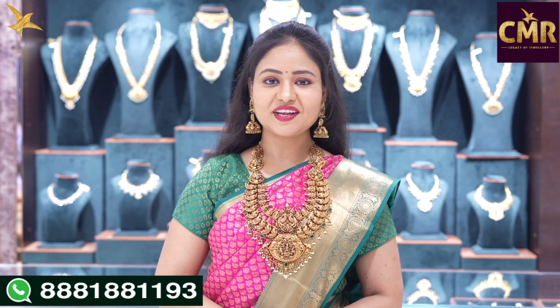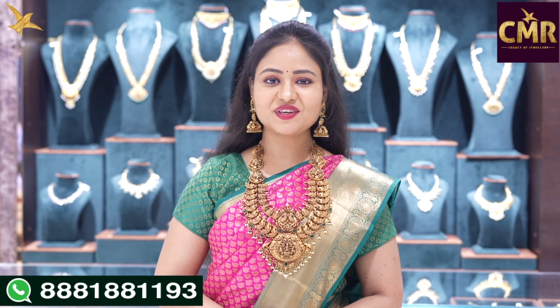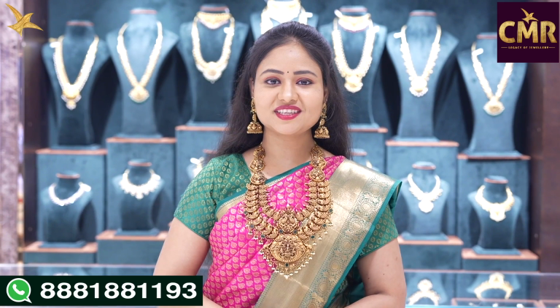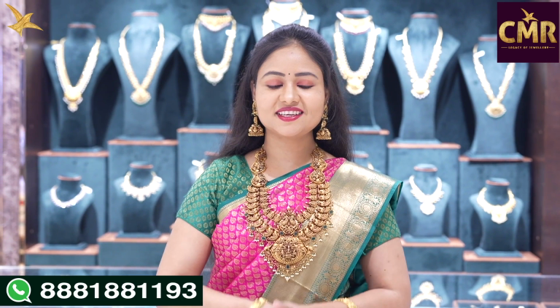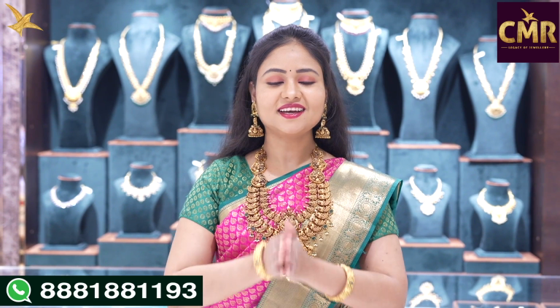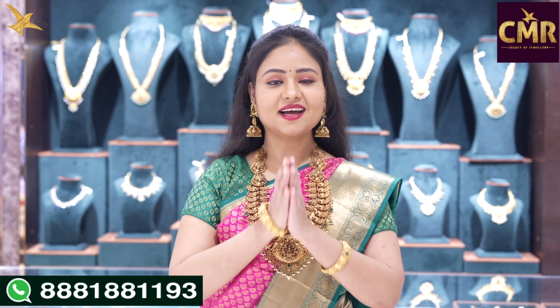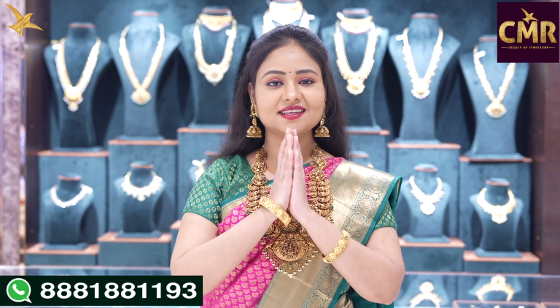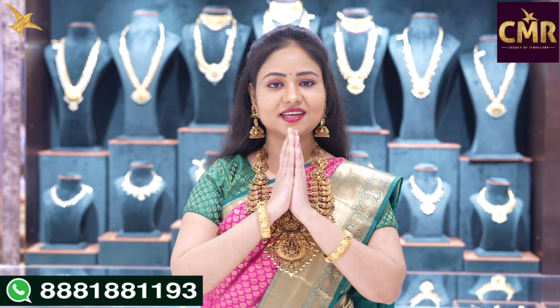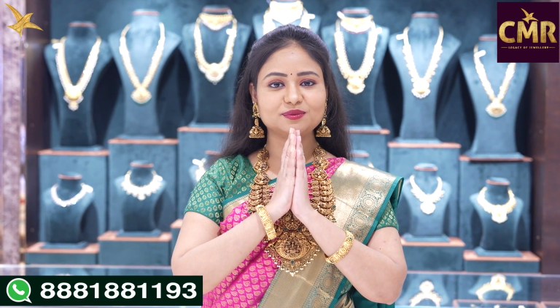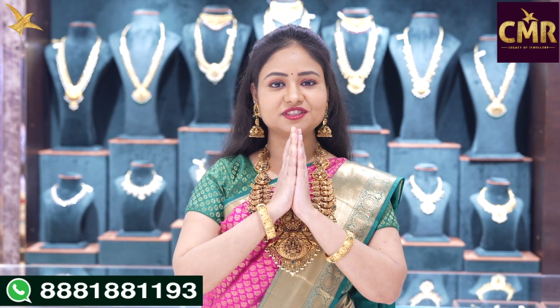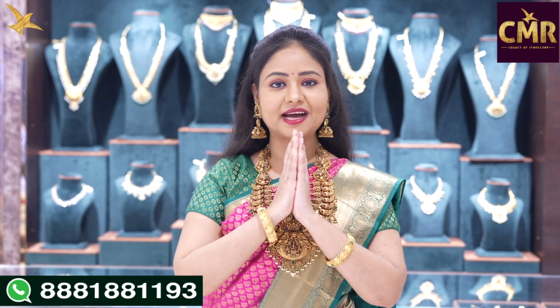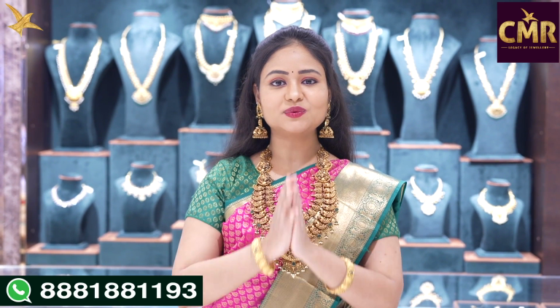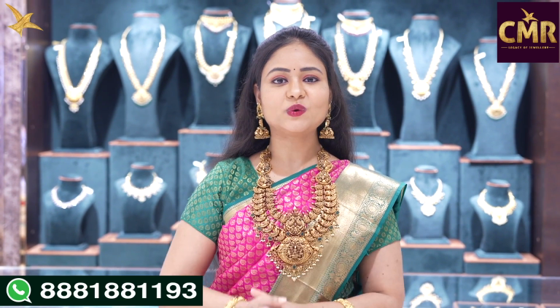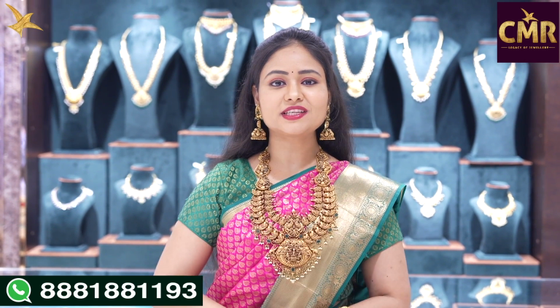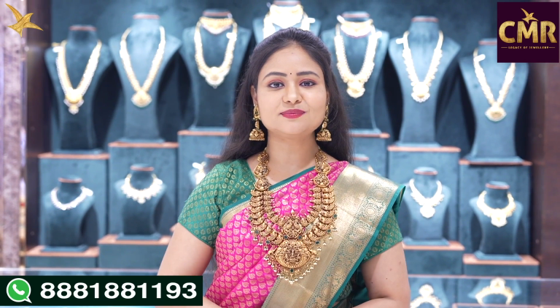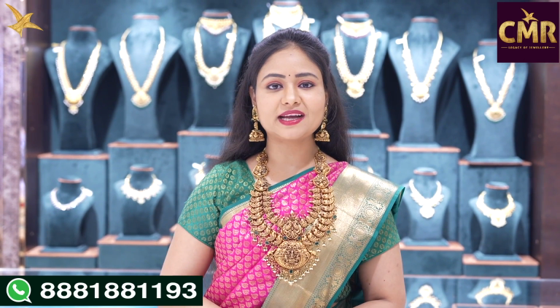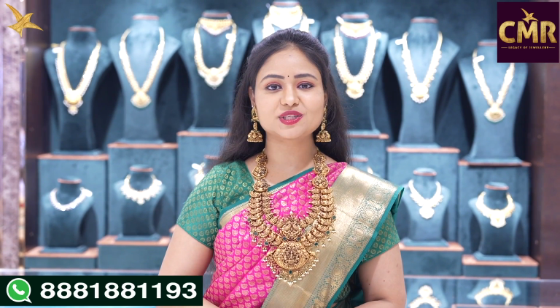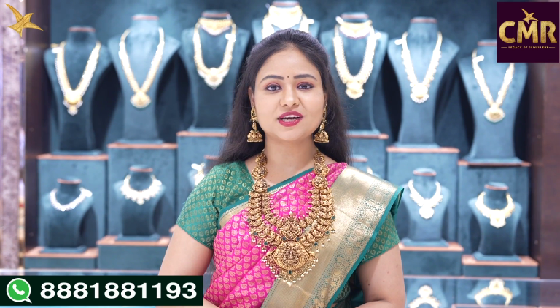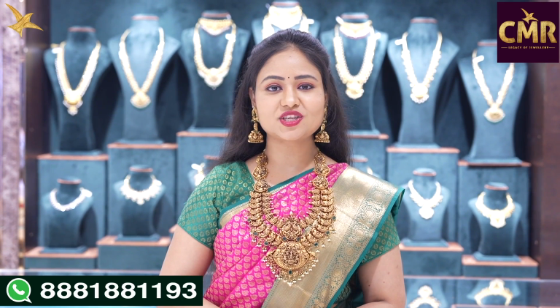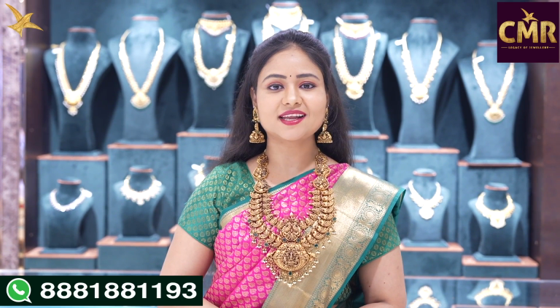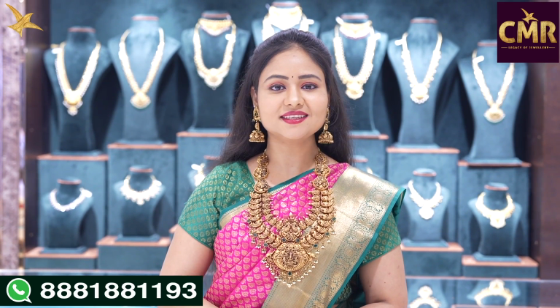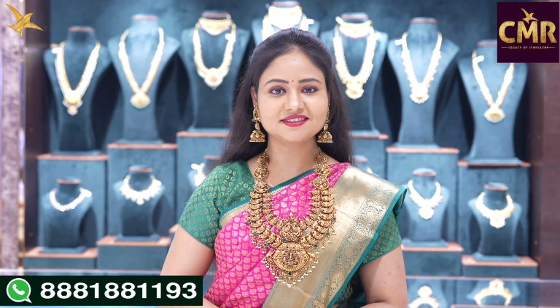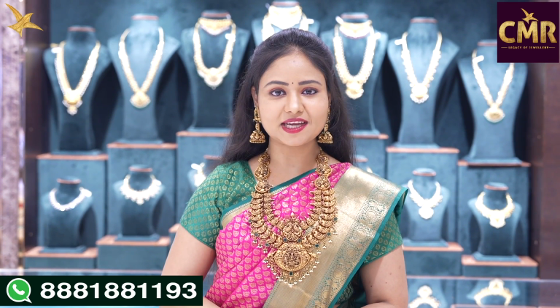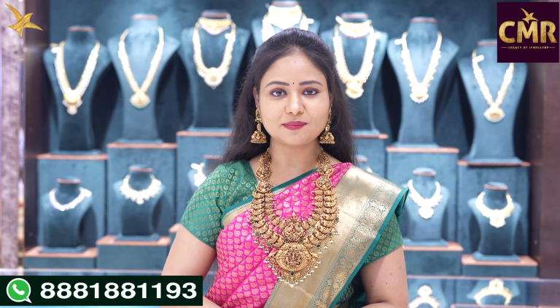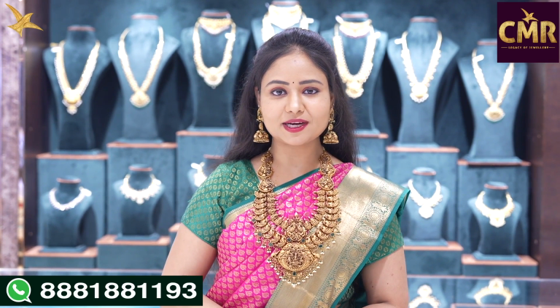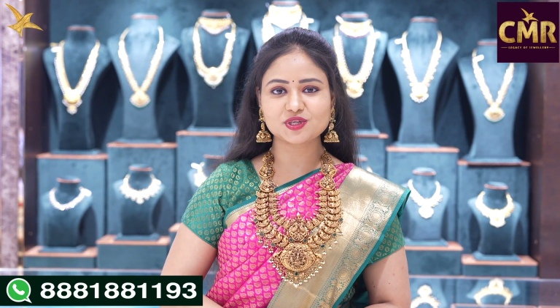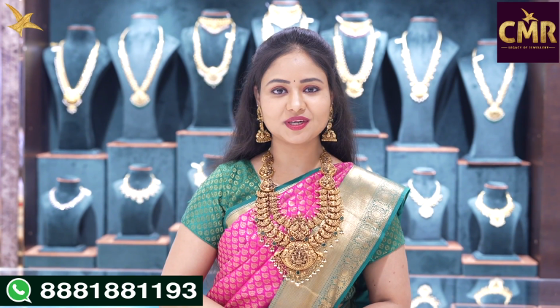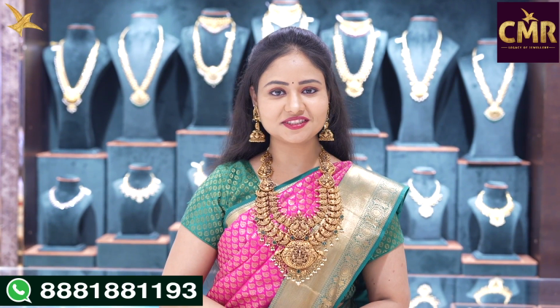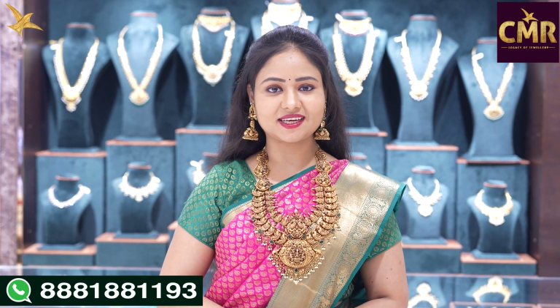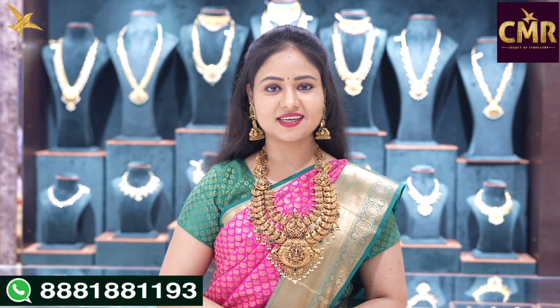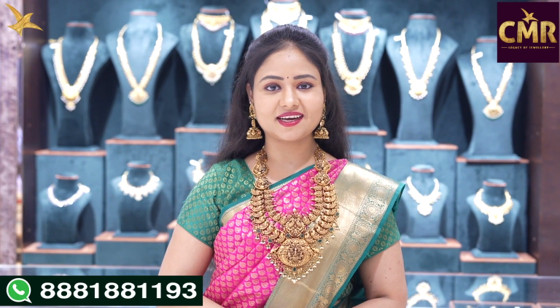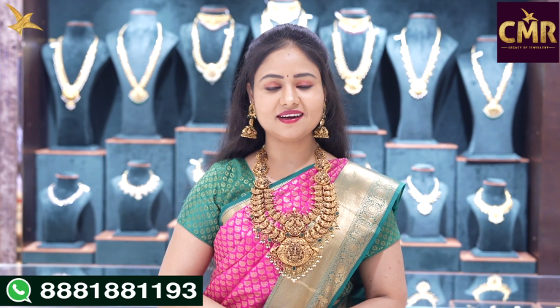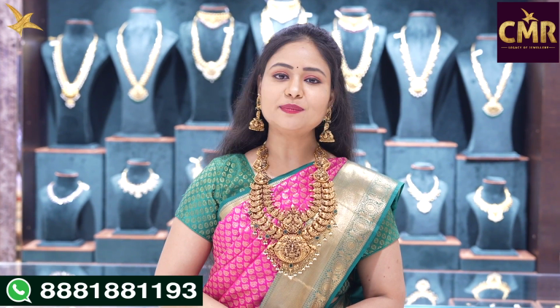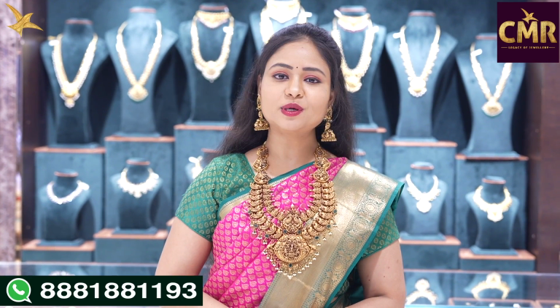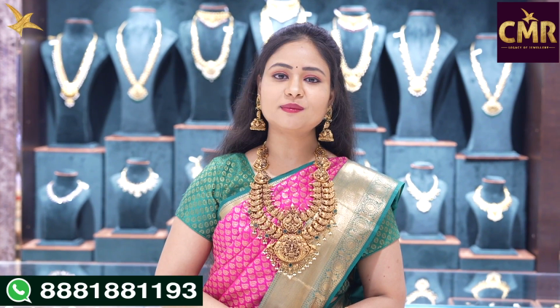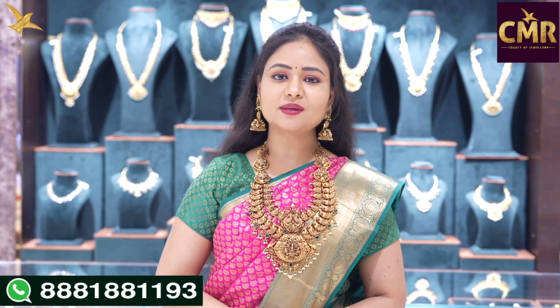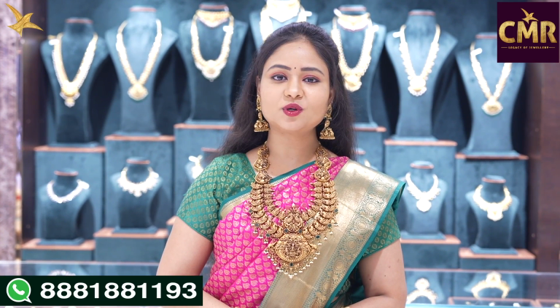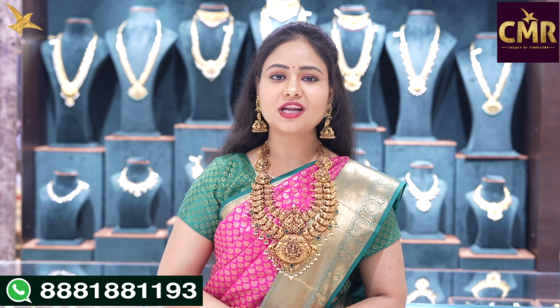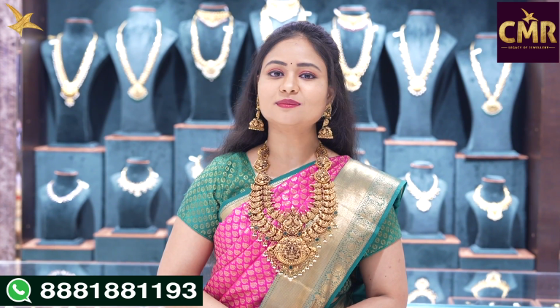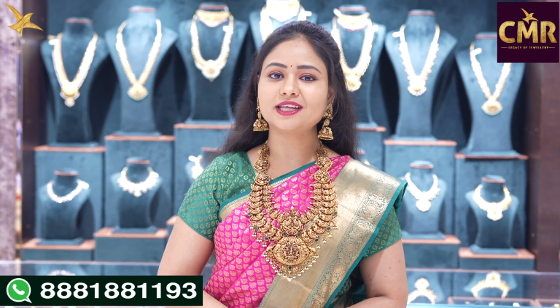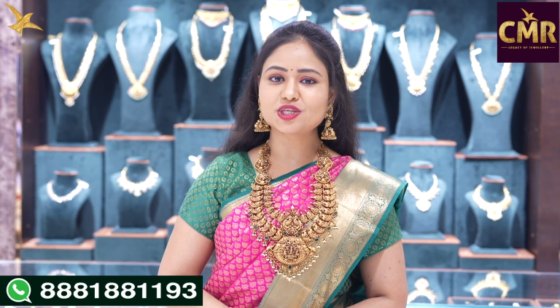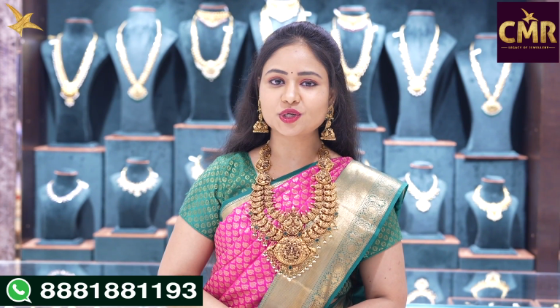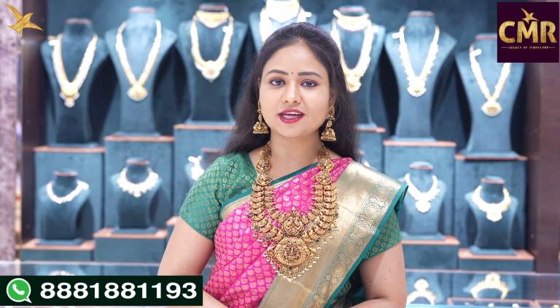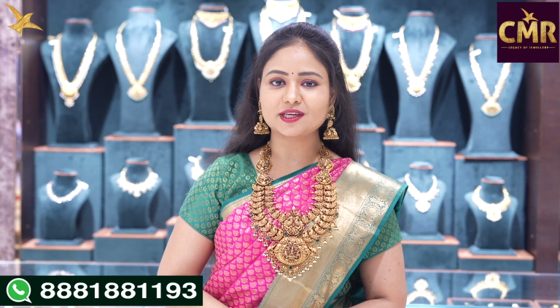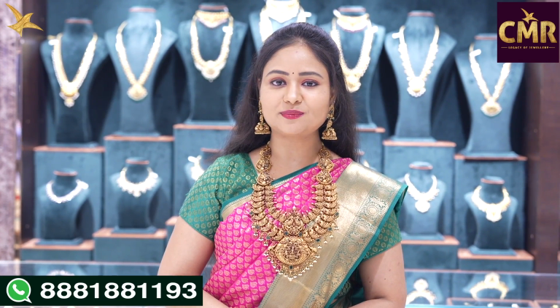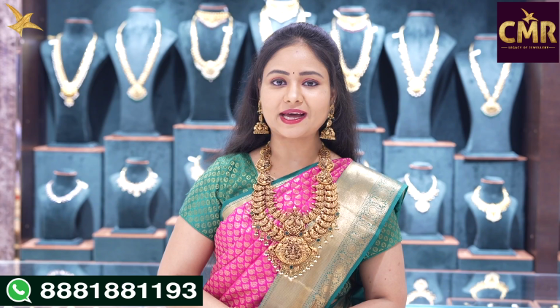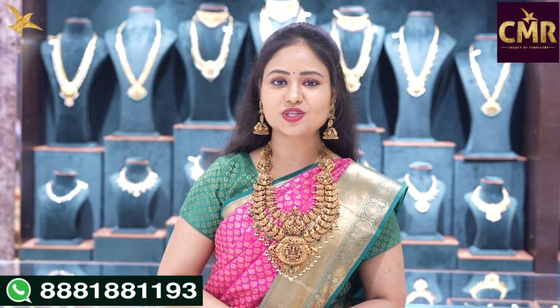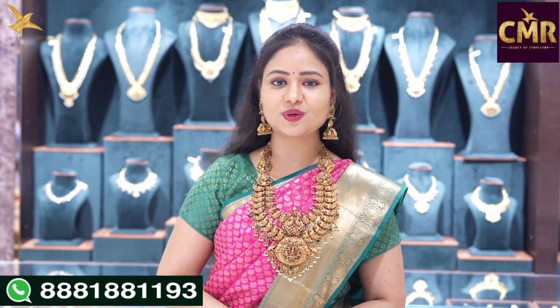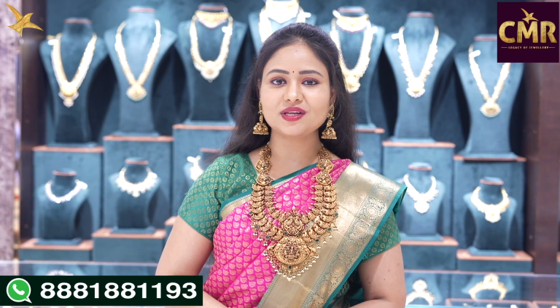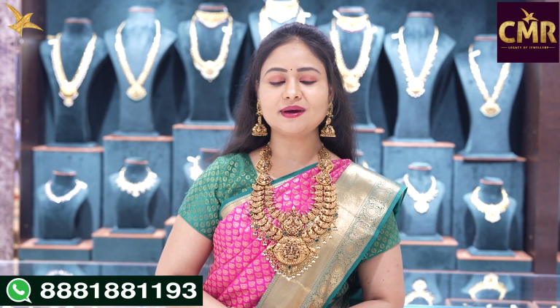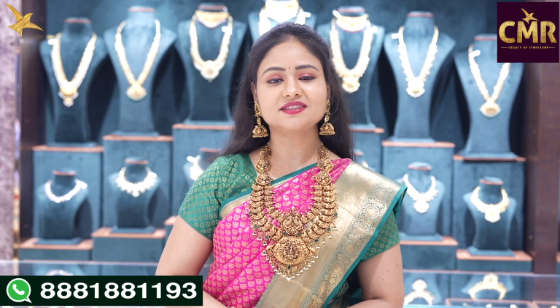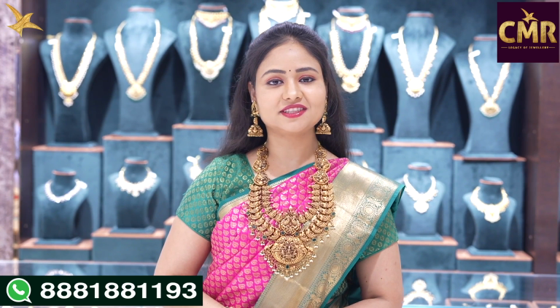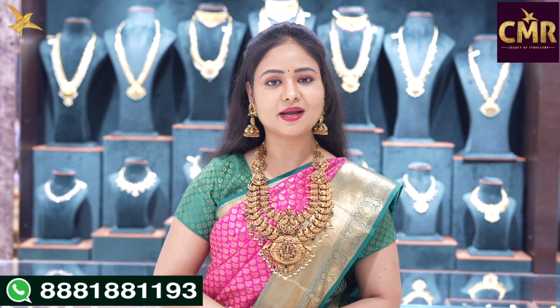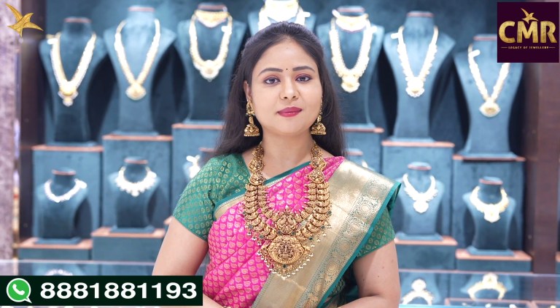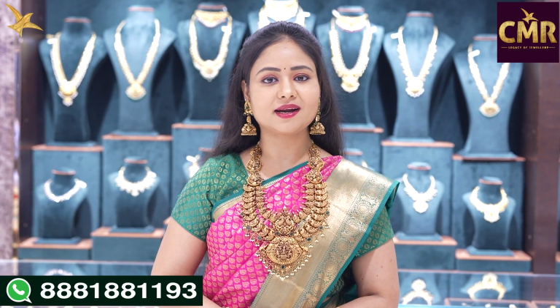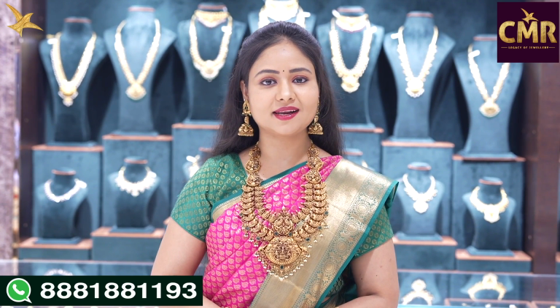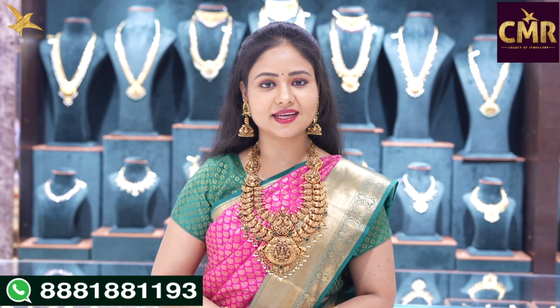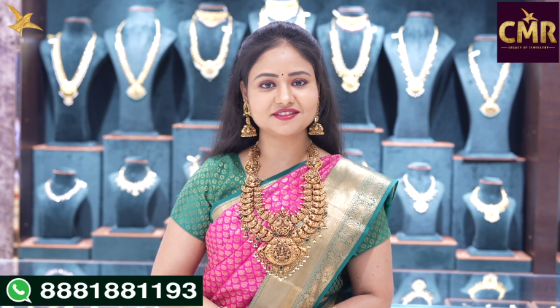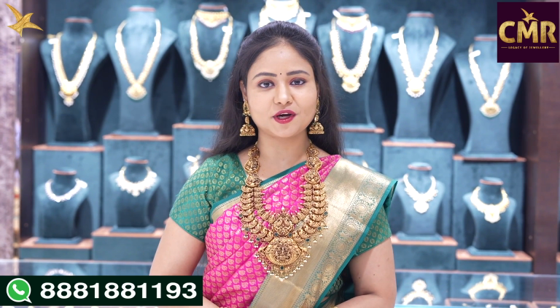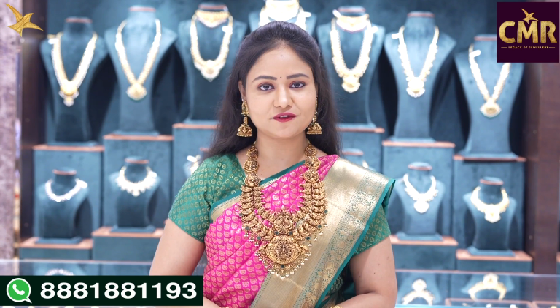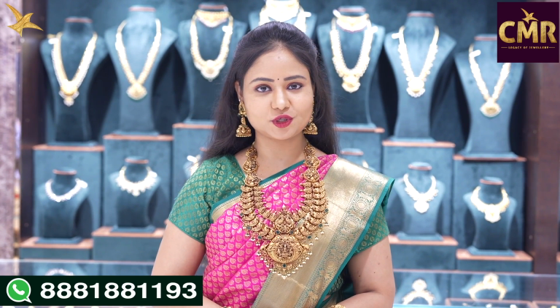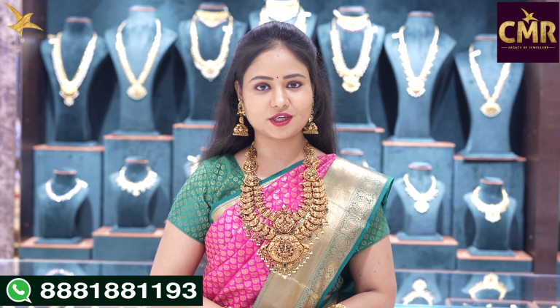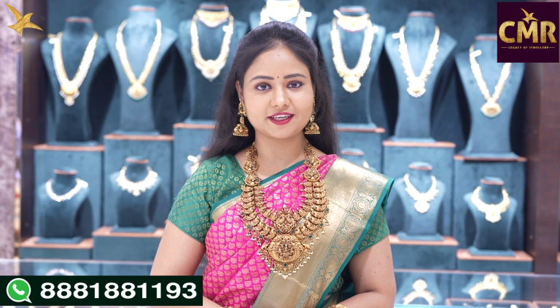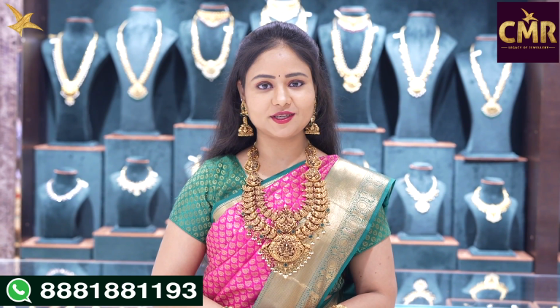Hello, everyone. Welcome back to our channel CMR Jewelers Selangana. Now we are going to the branch of our CMR Legacy of Jewelry.